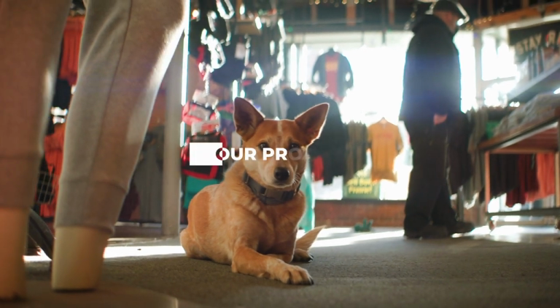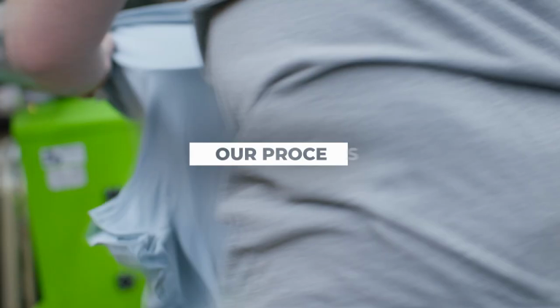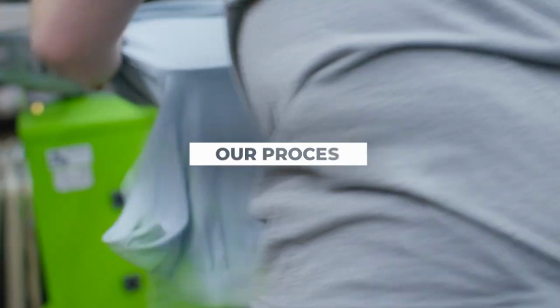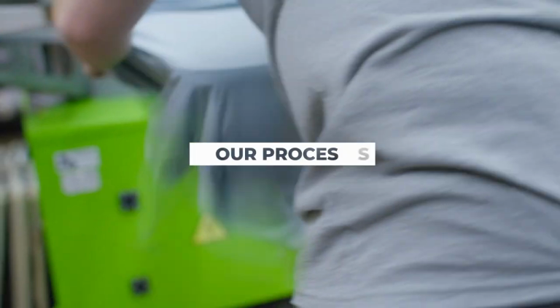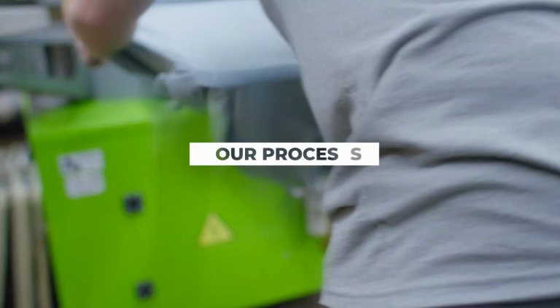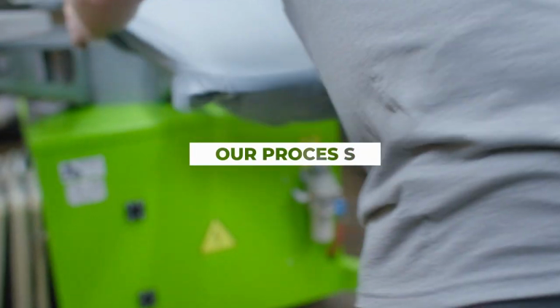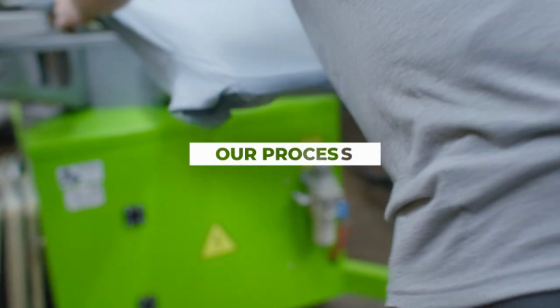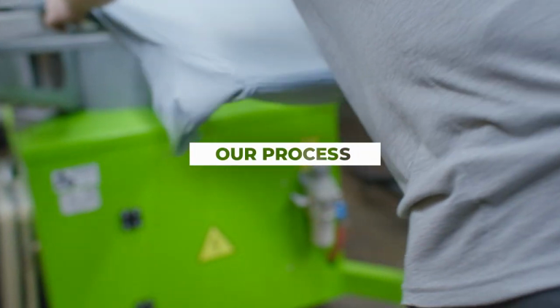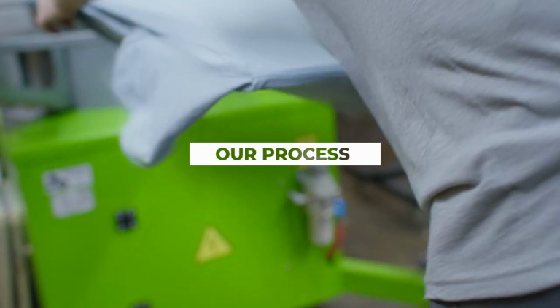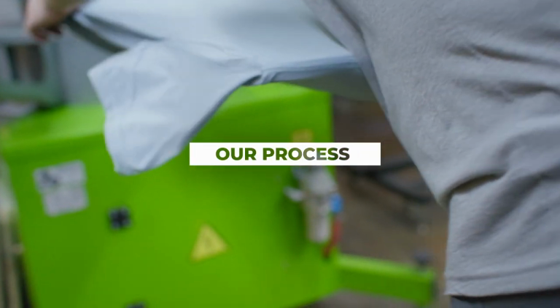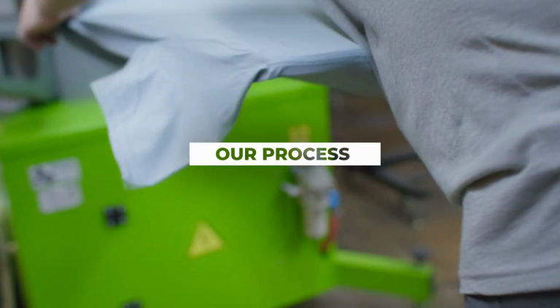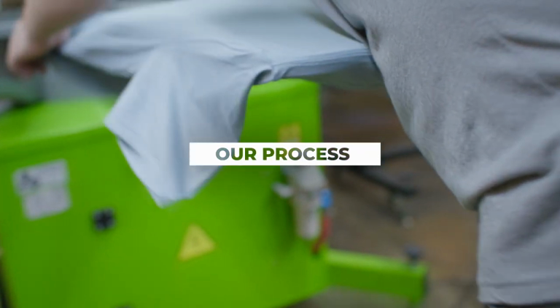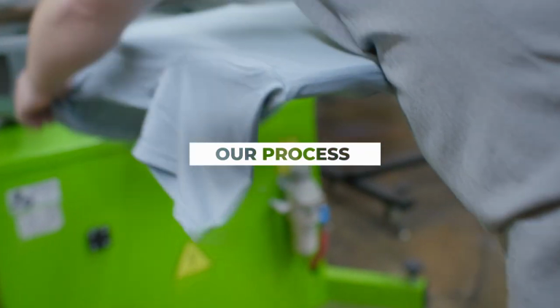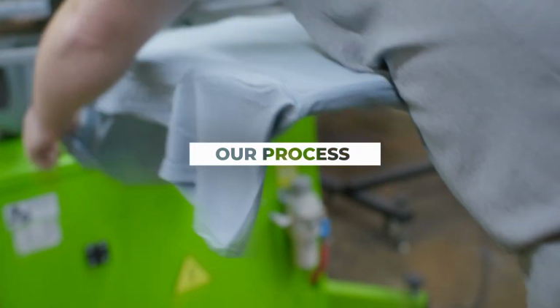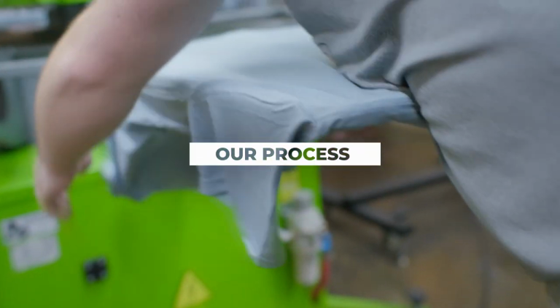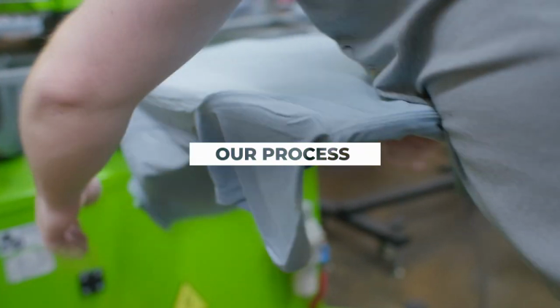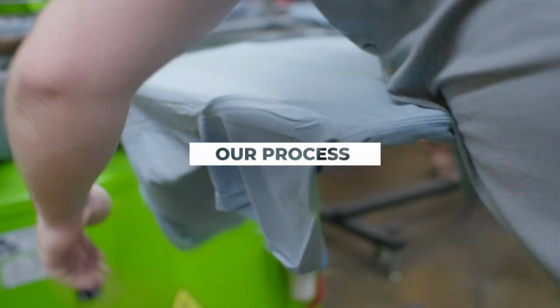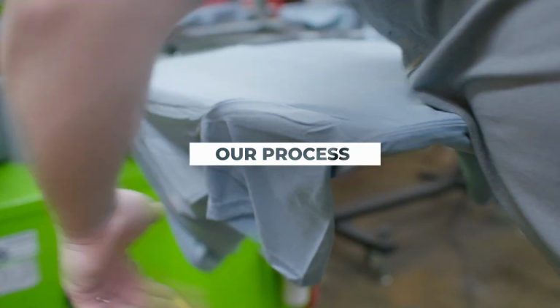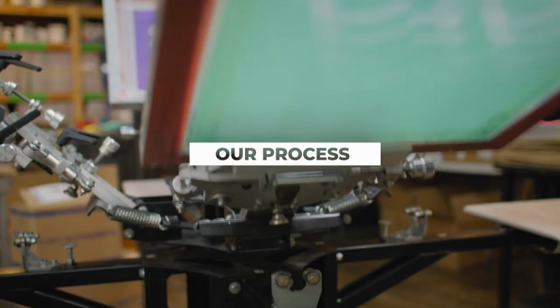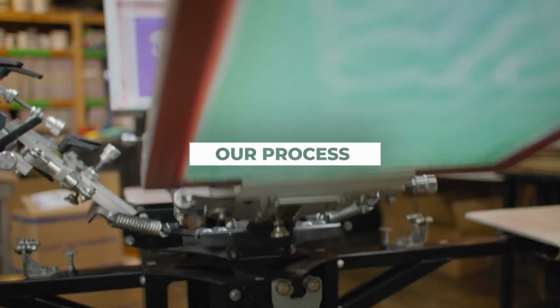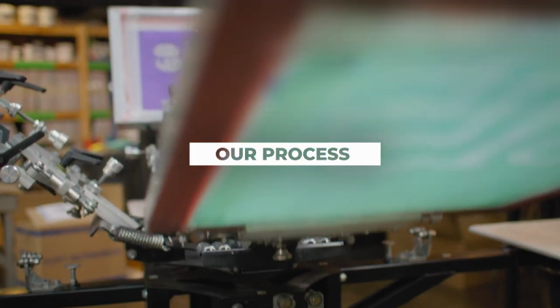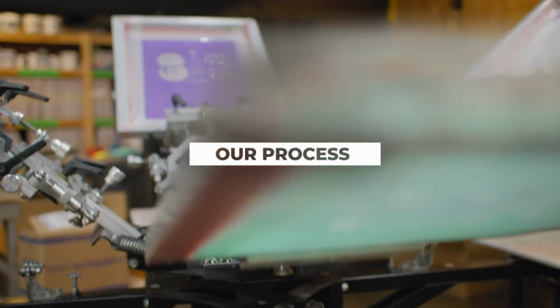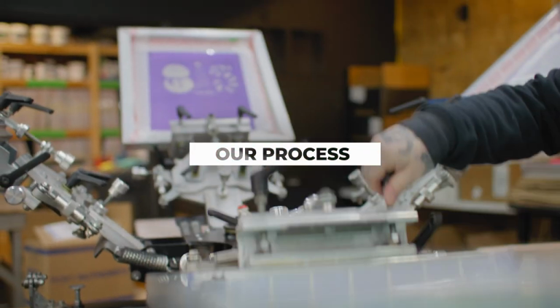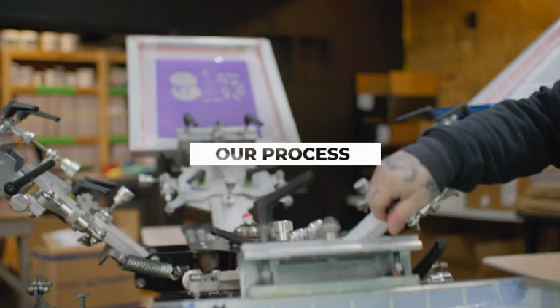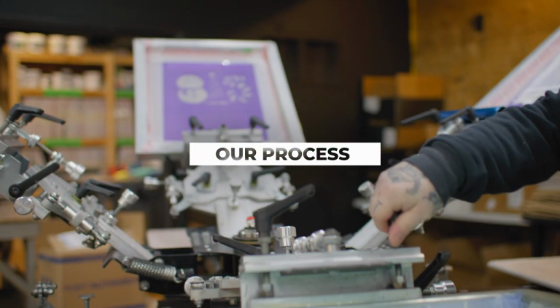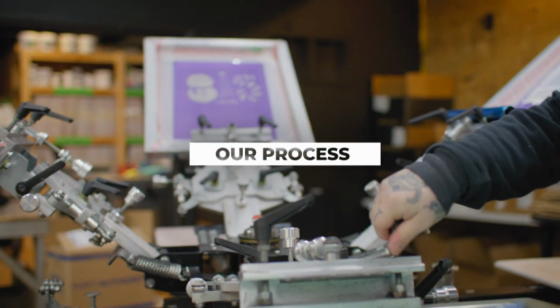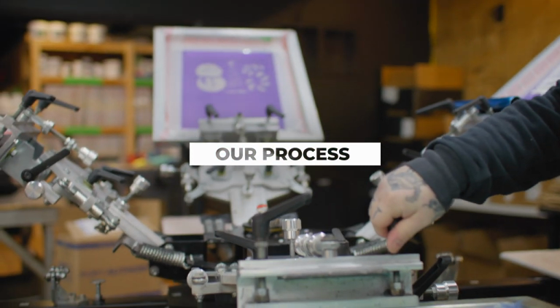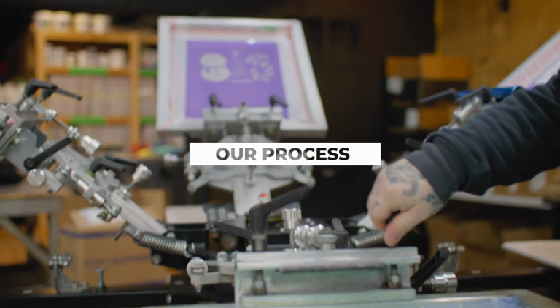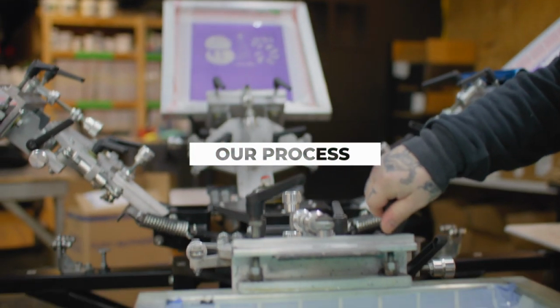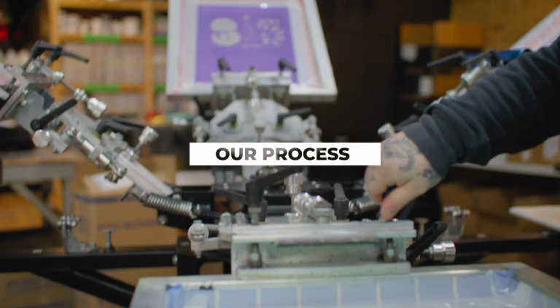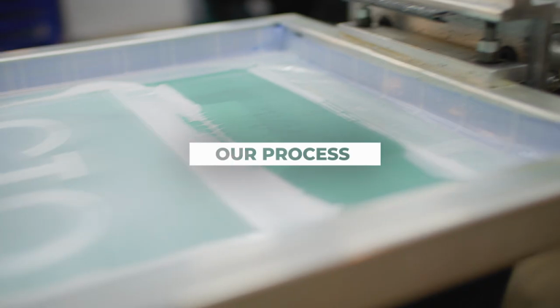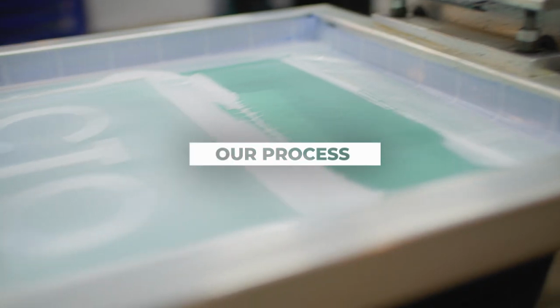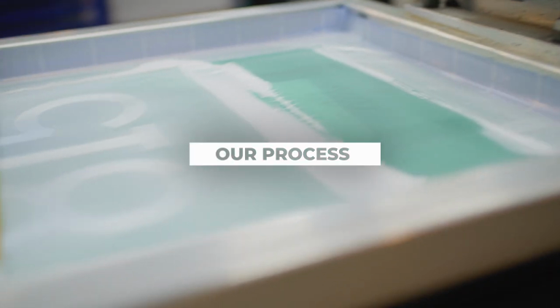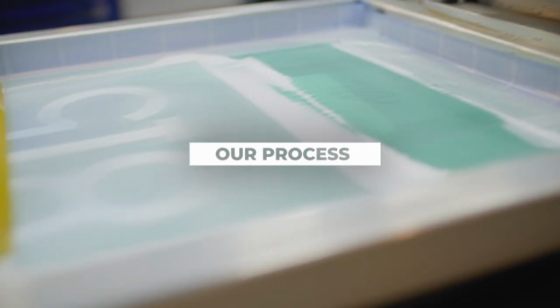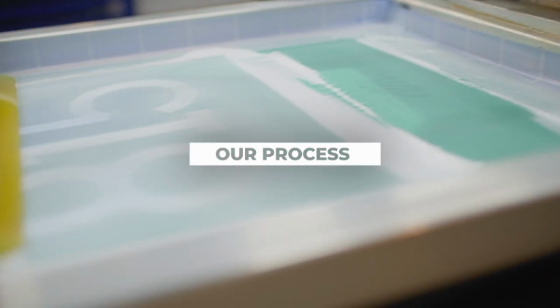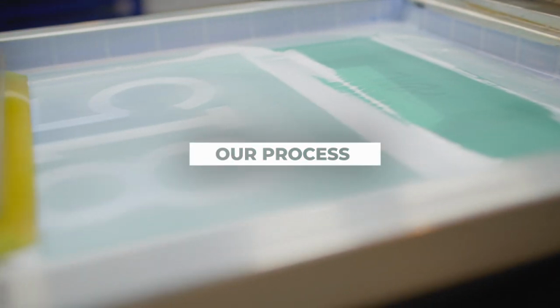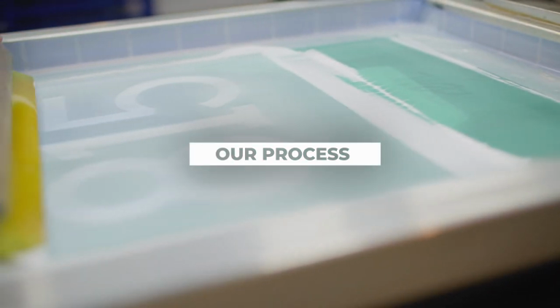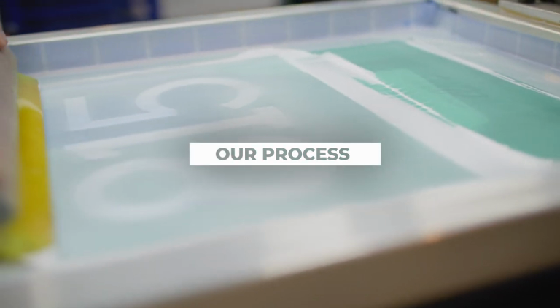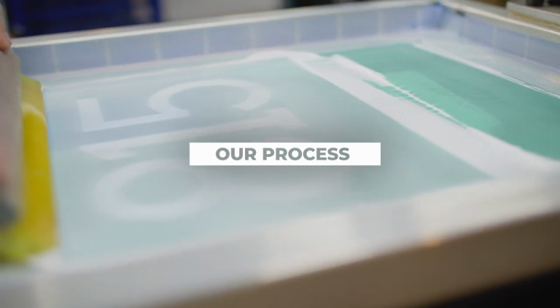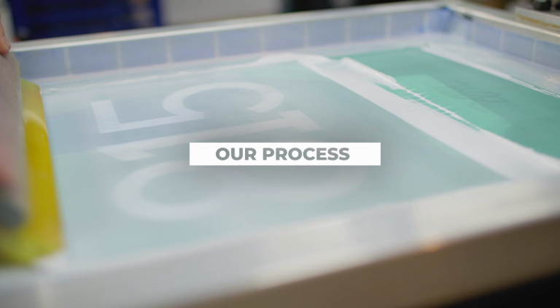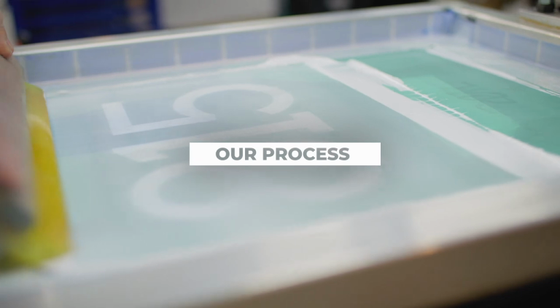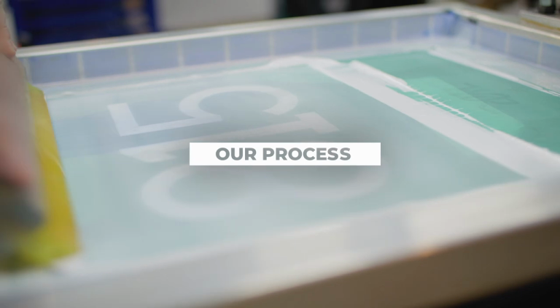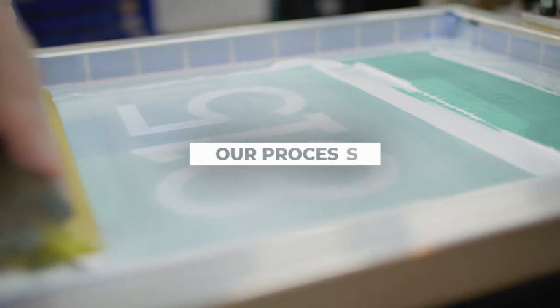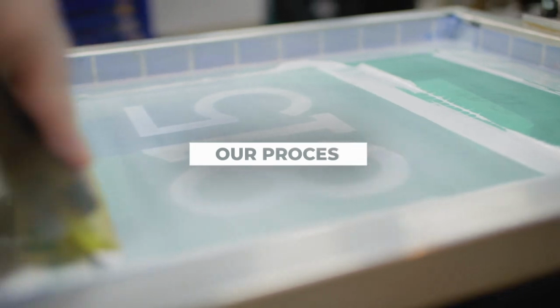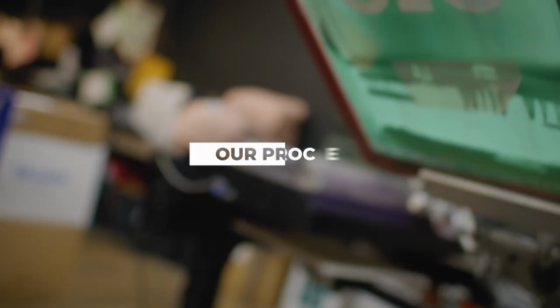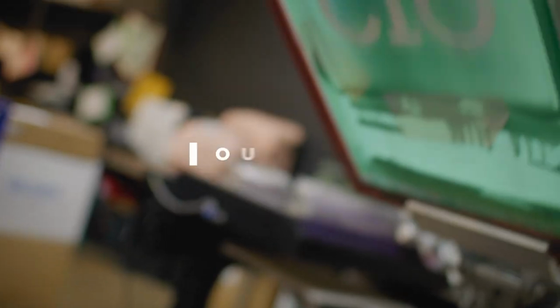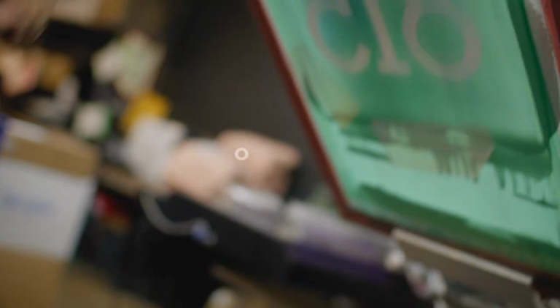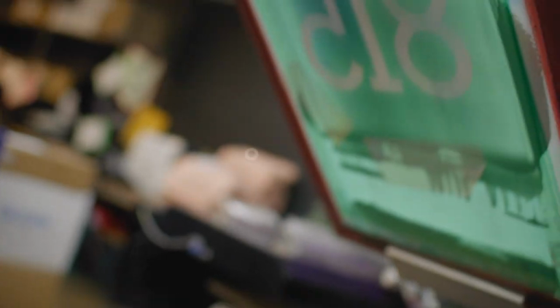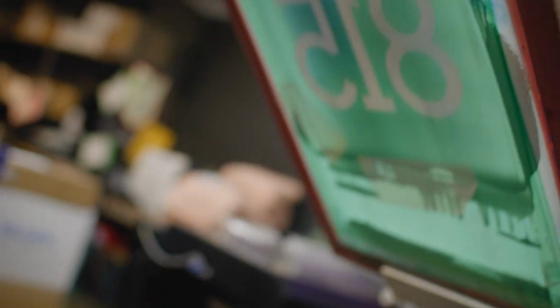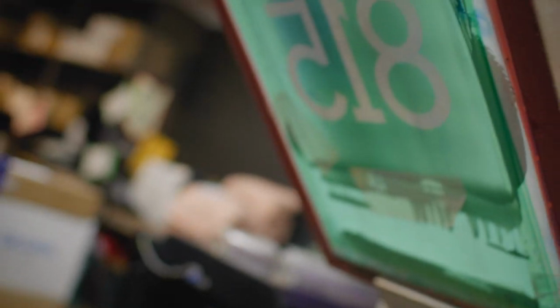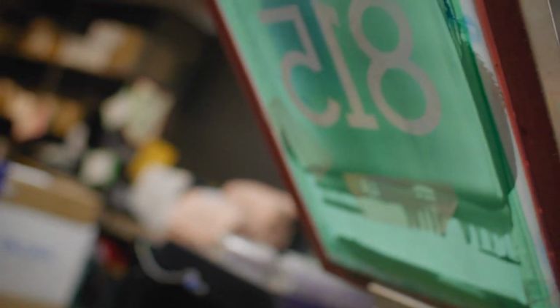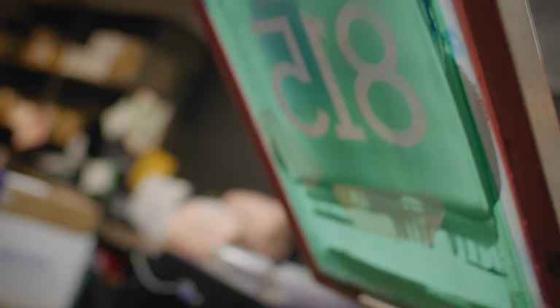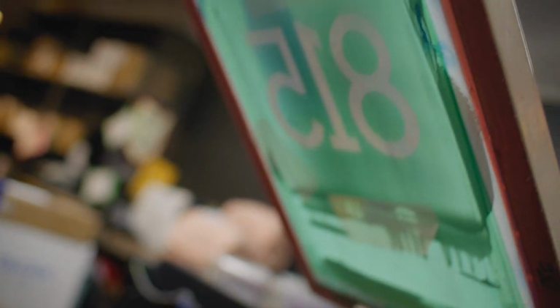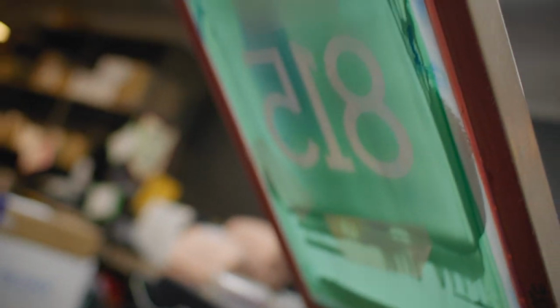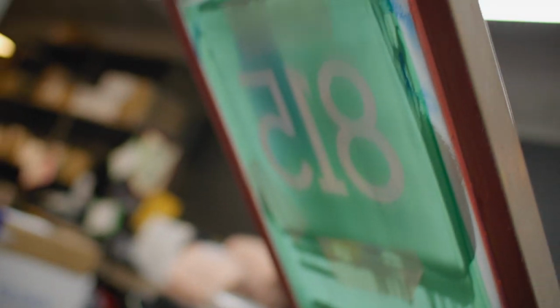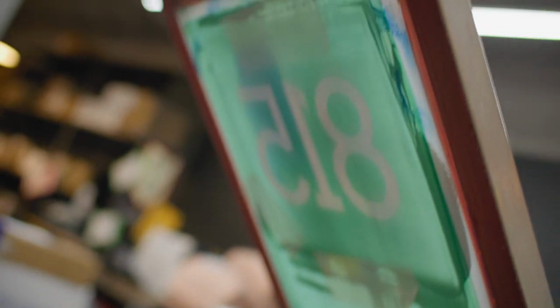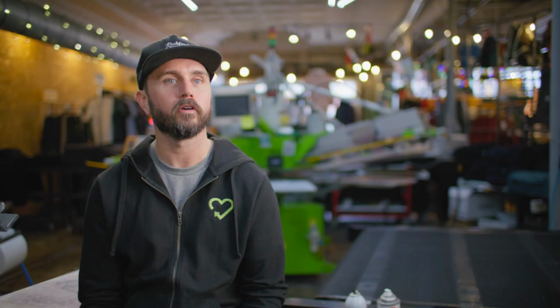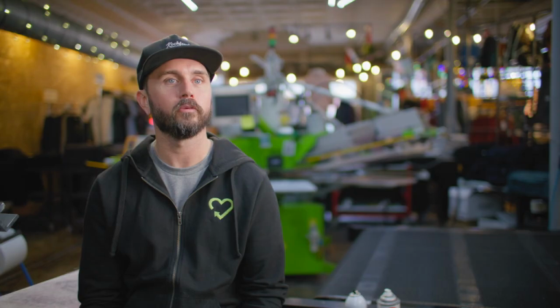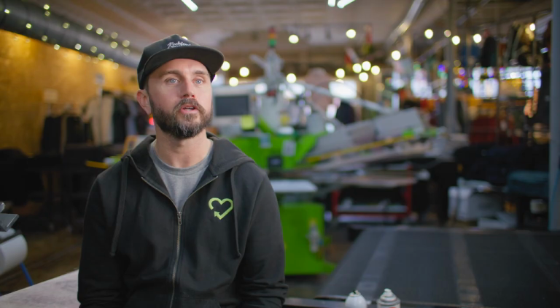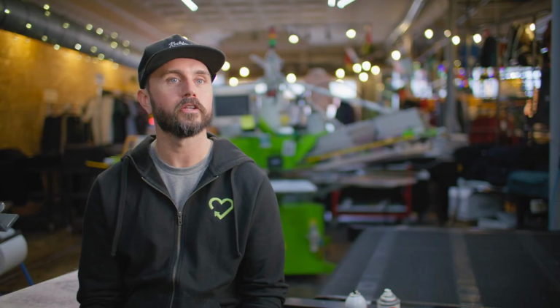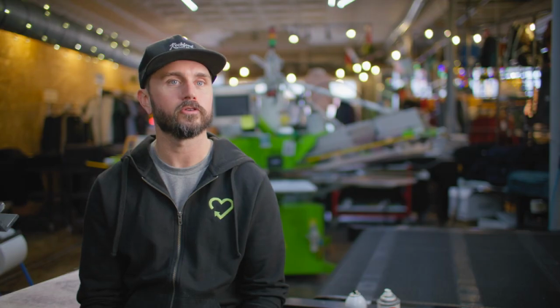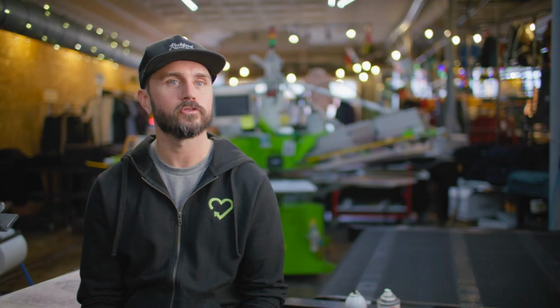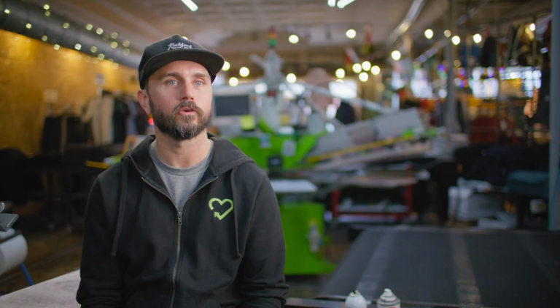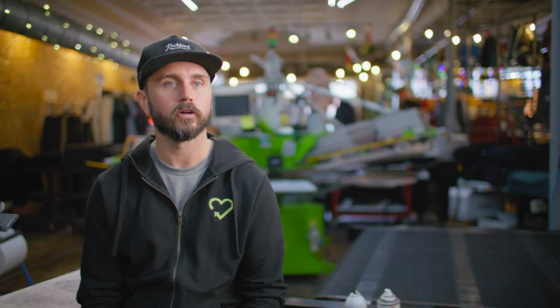Rockford Art Deli has been focused on eco-friendly screen printing practices for the last seven years. We actually screen print in the middle of our retail store.